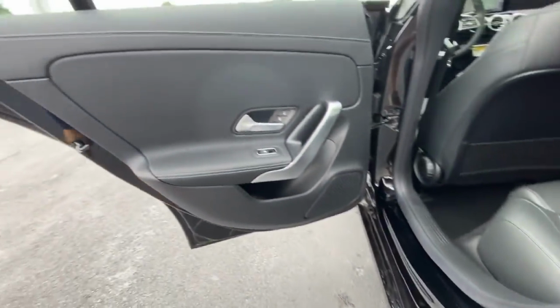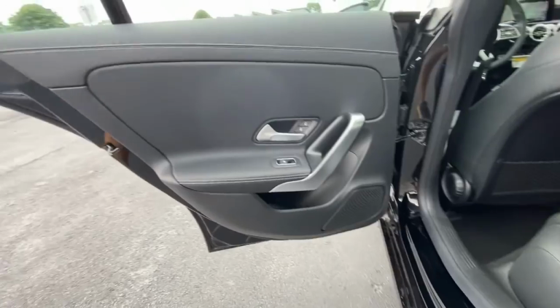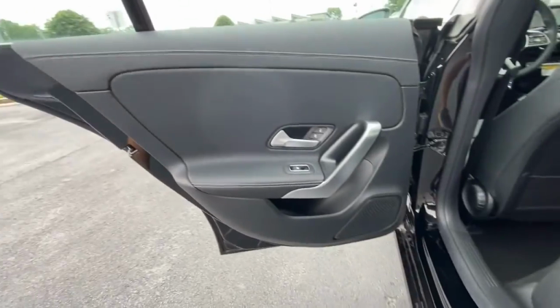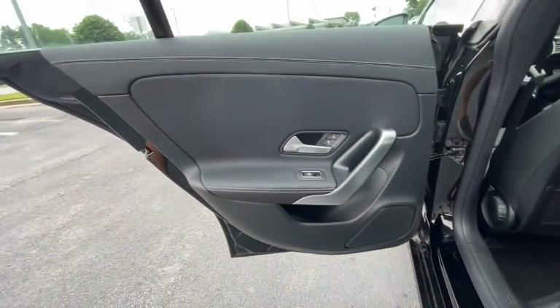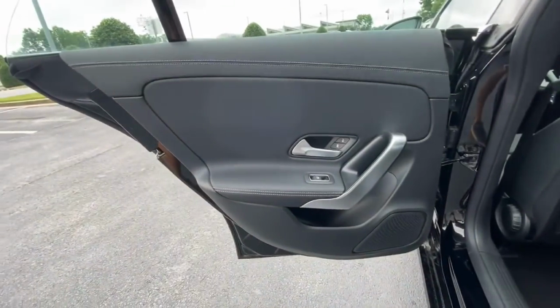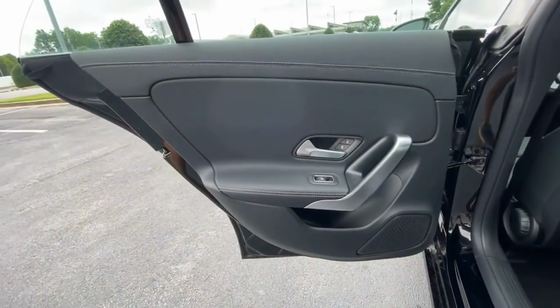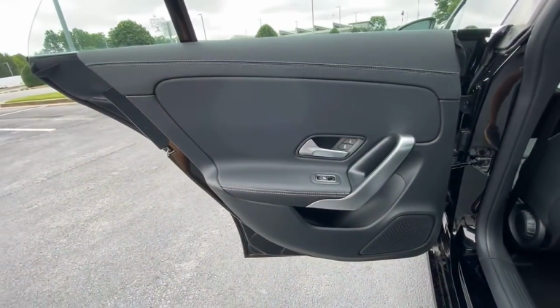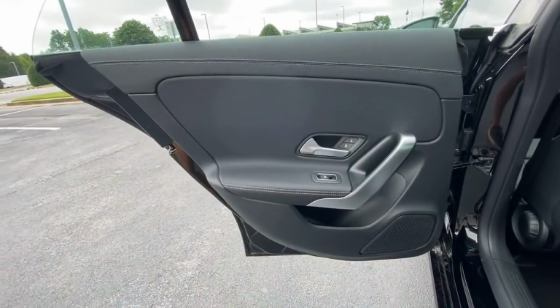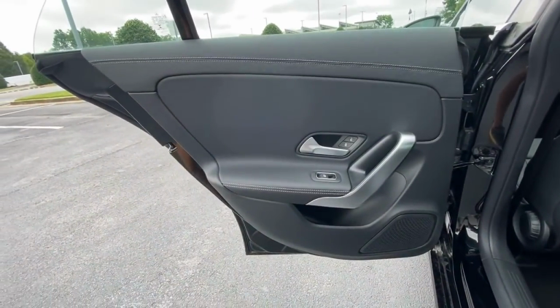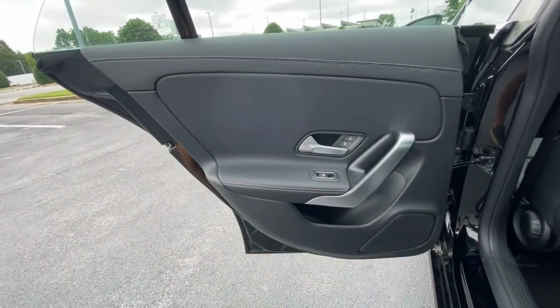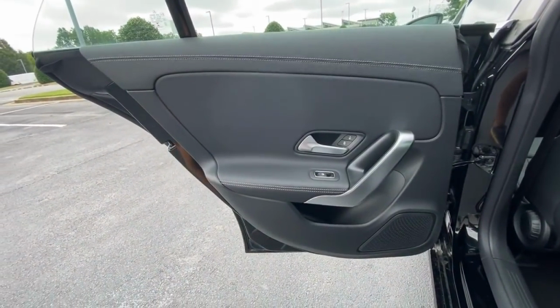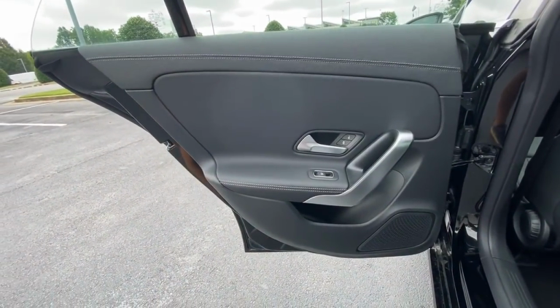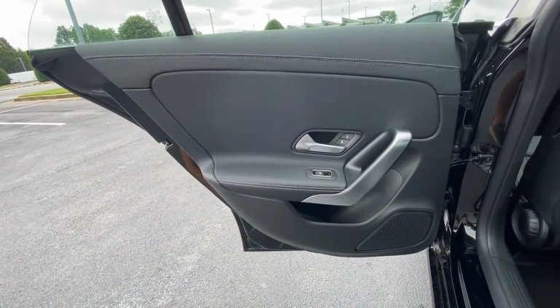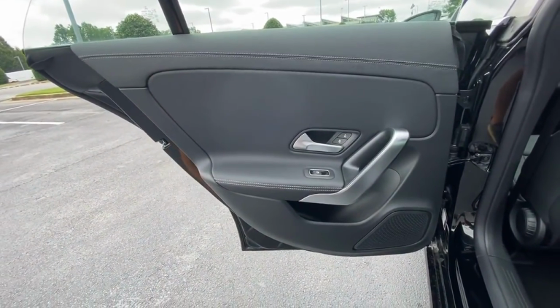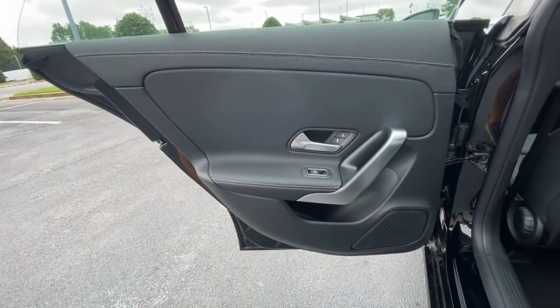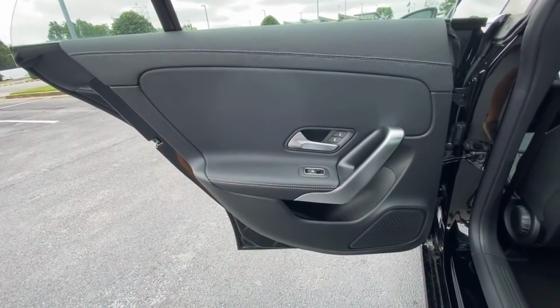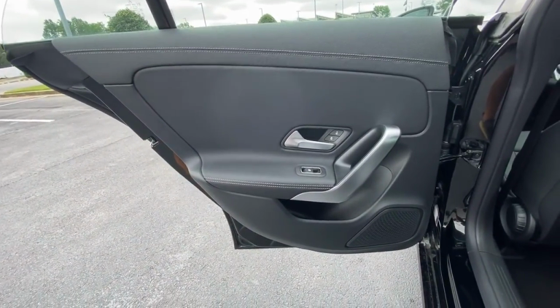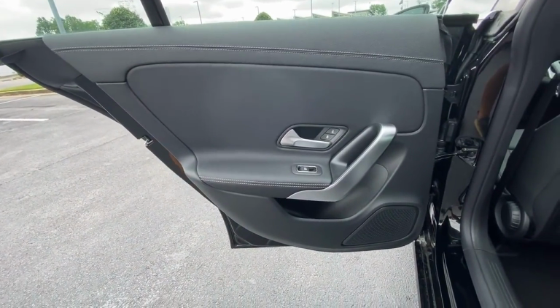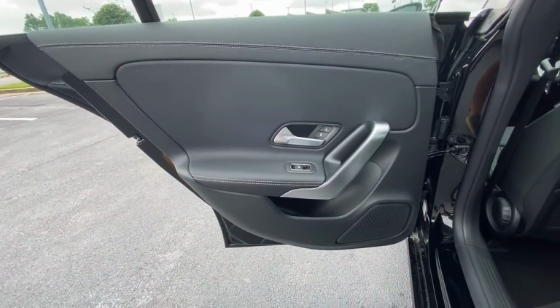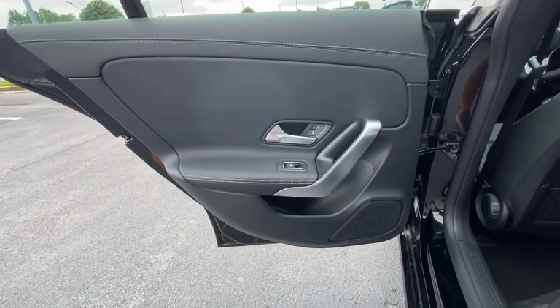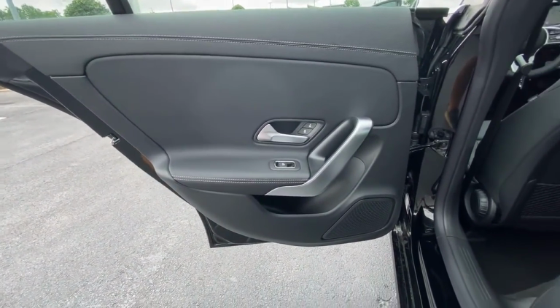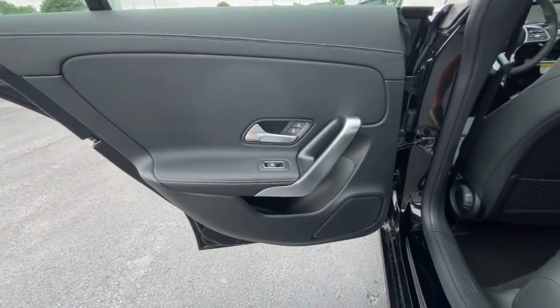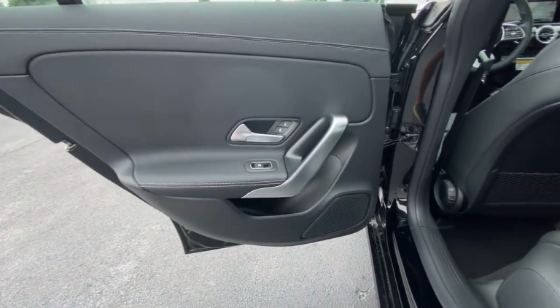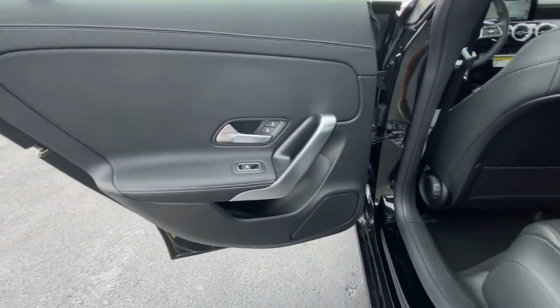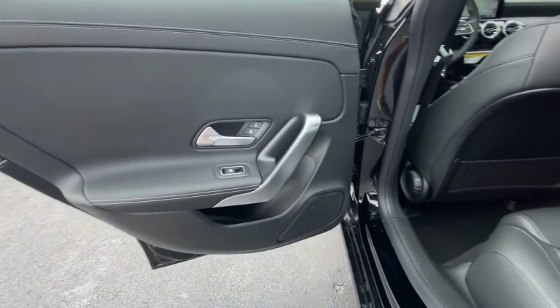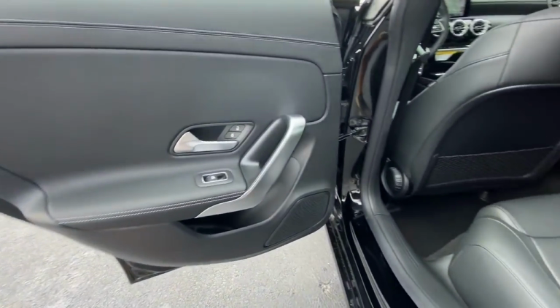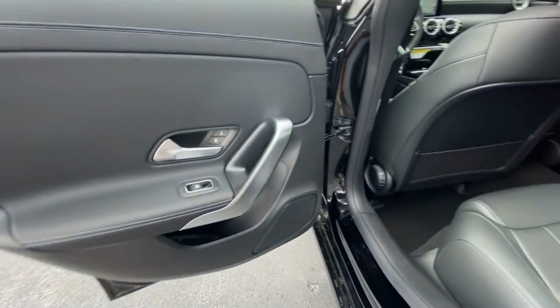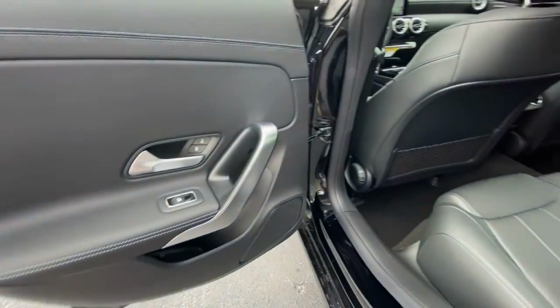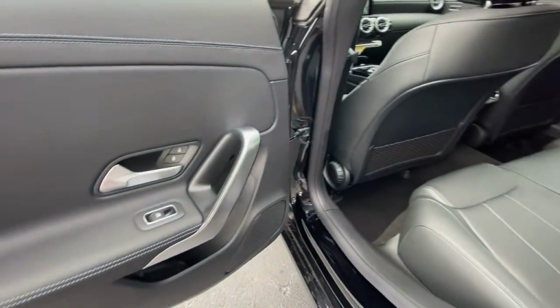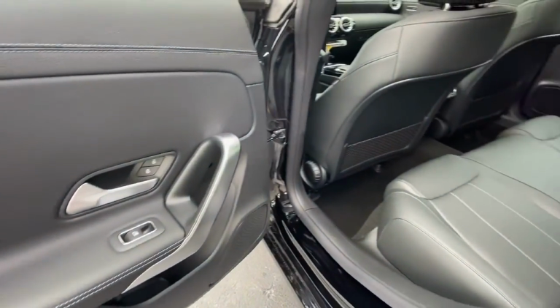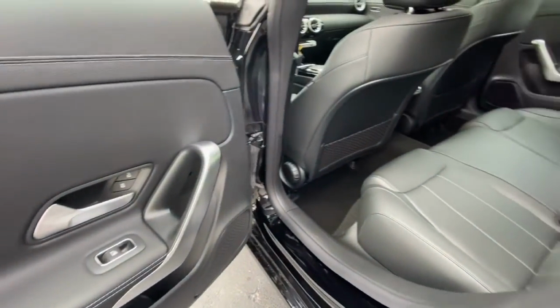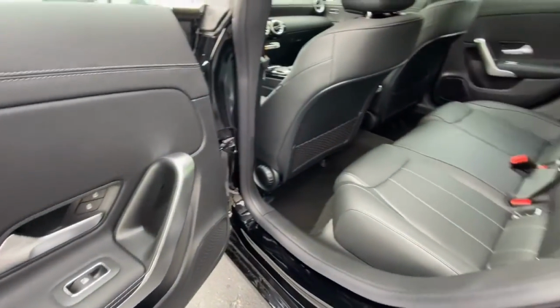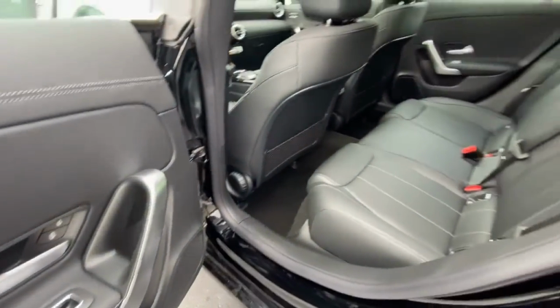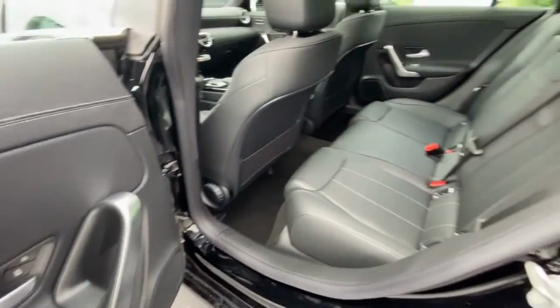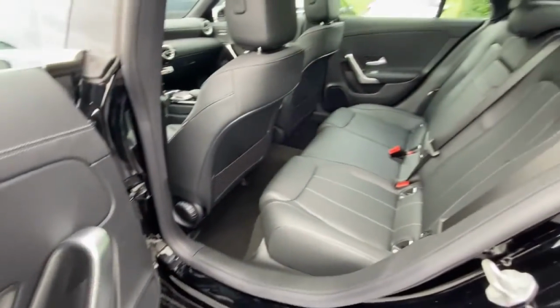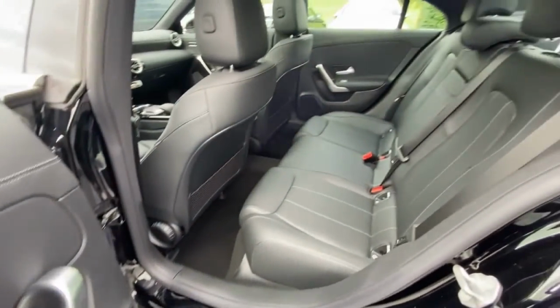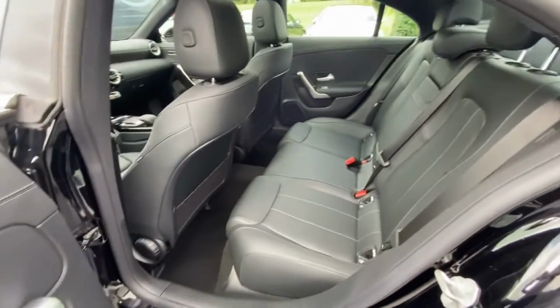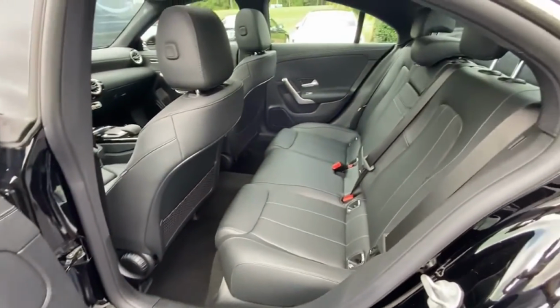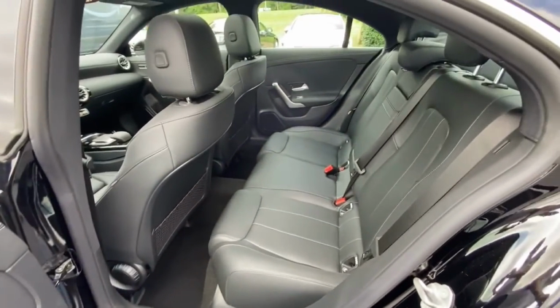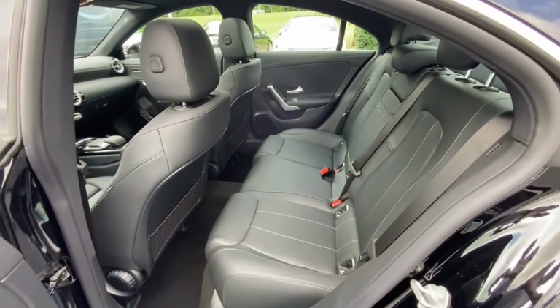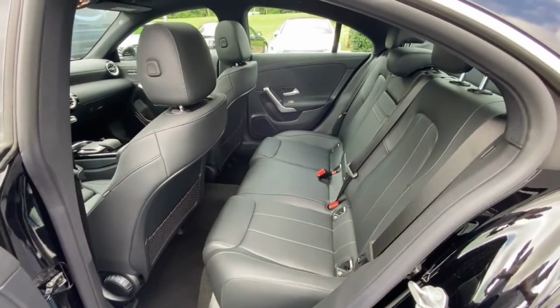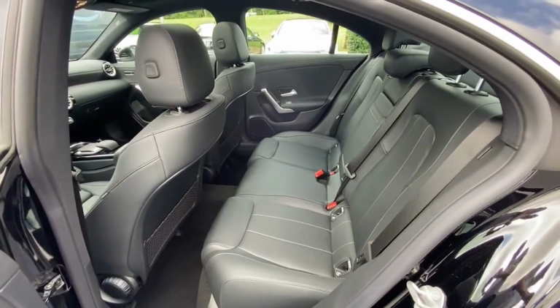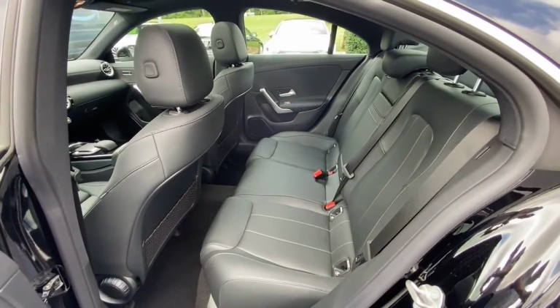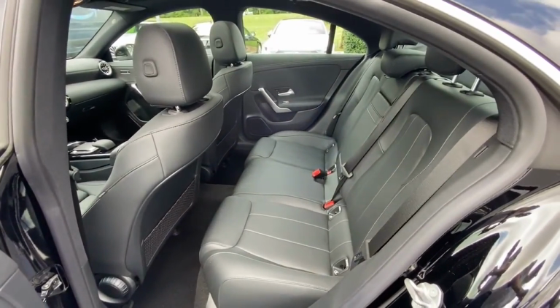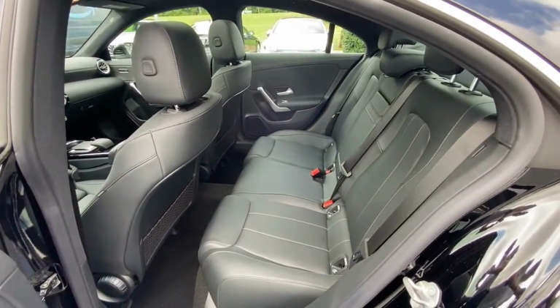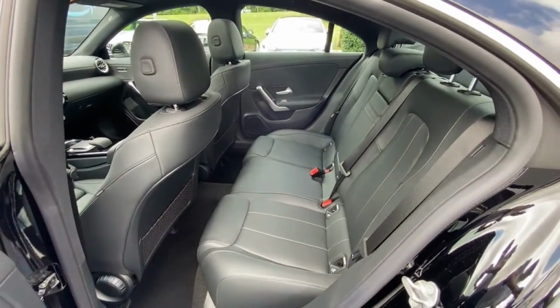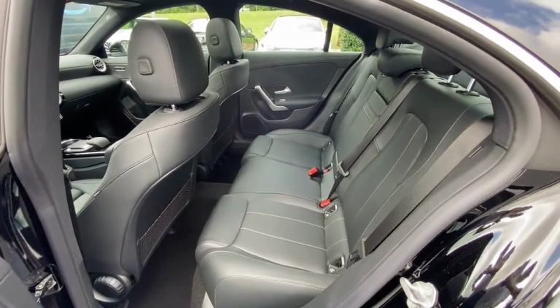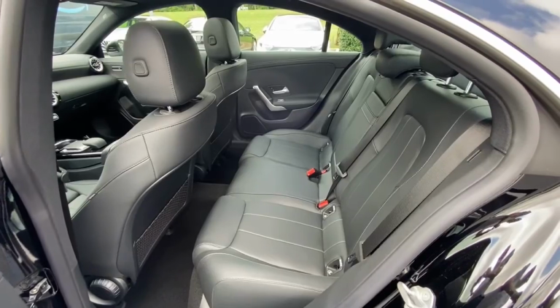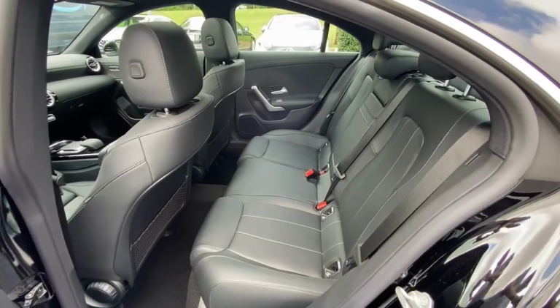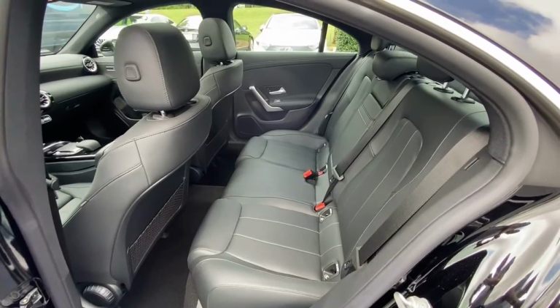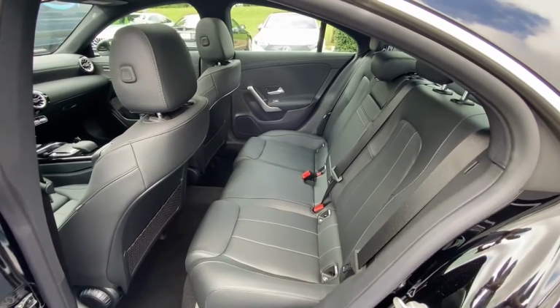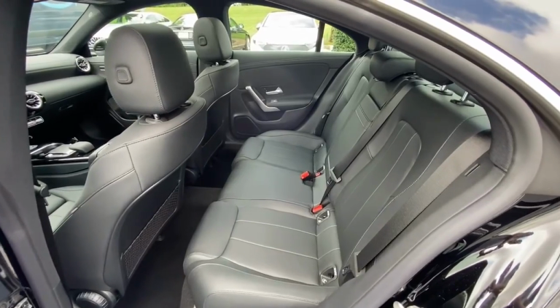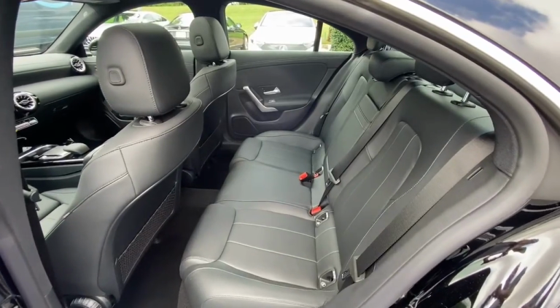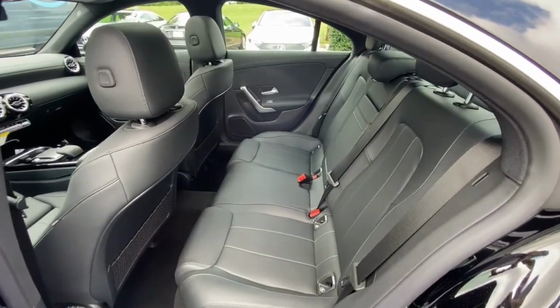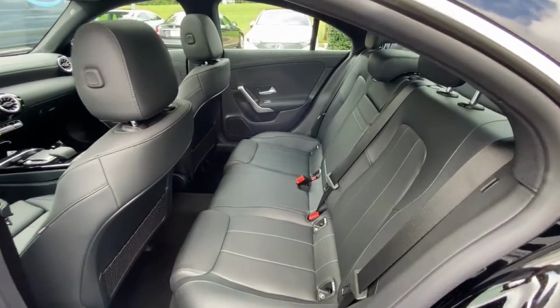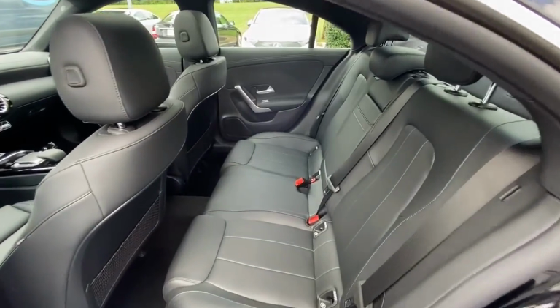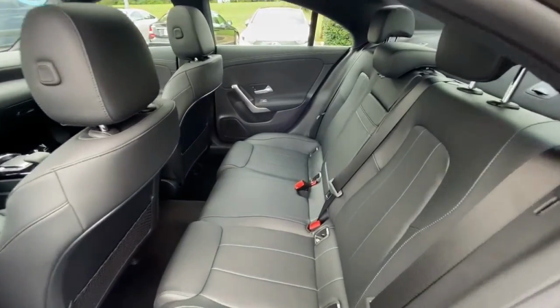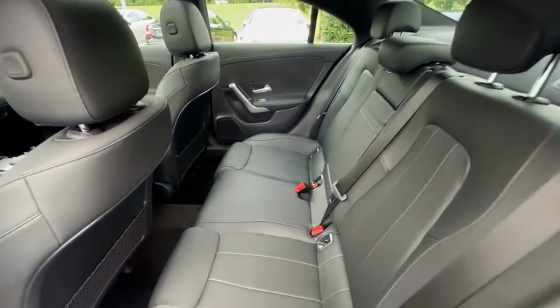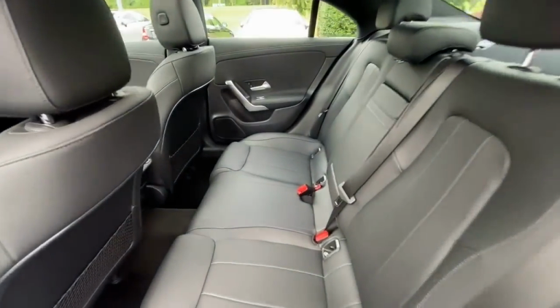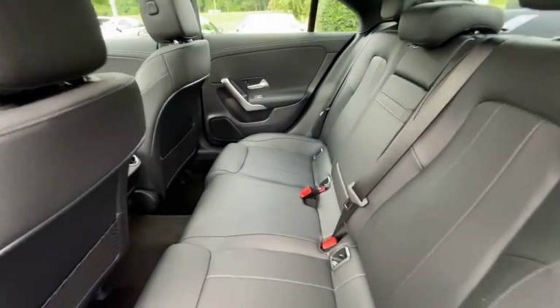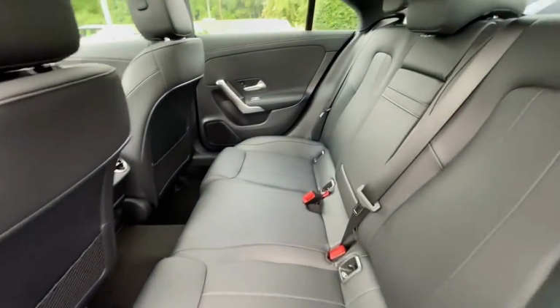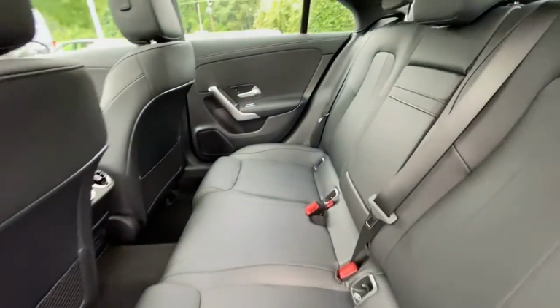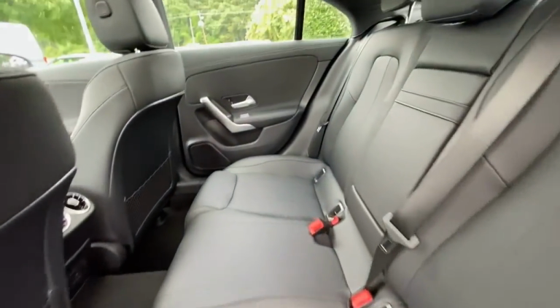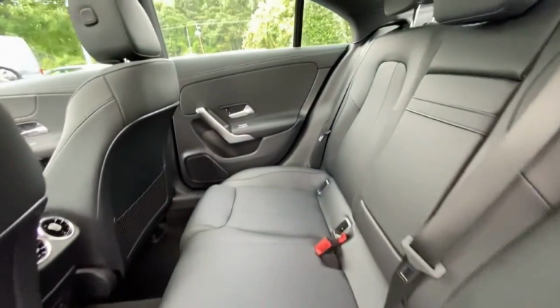Aluminum wheels, heated front seat, power driver seat, electronic stability control, dual-zone AC.